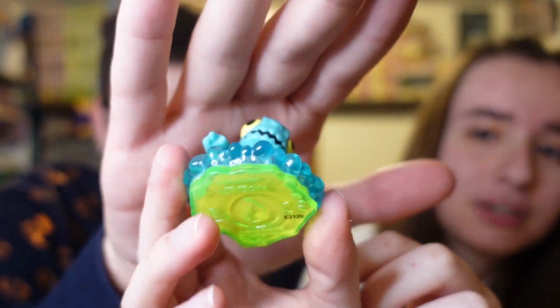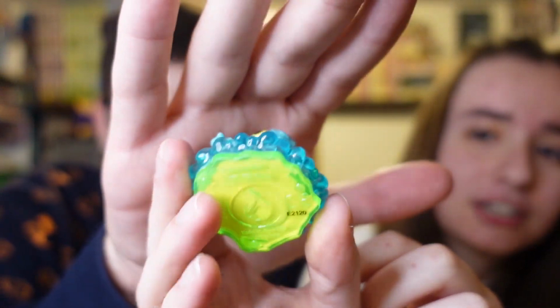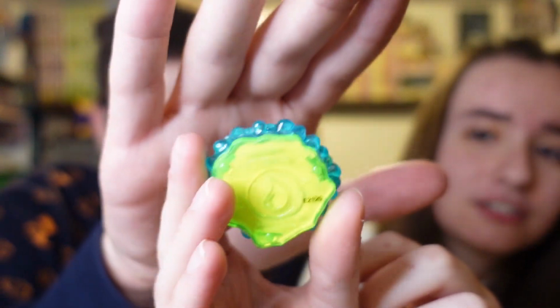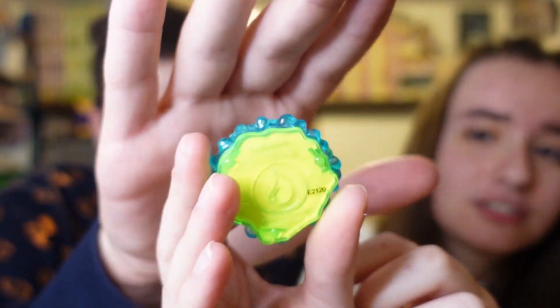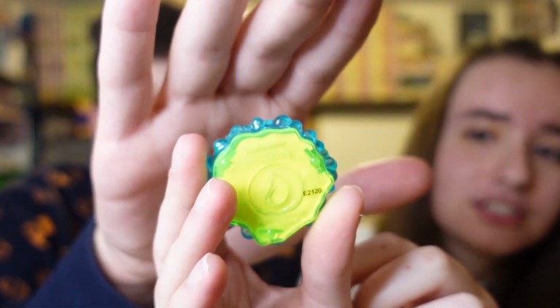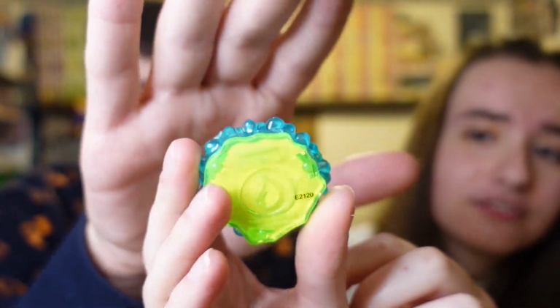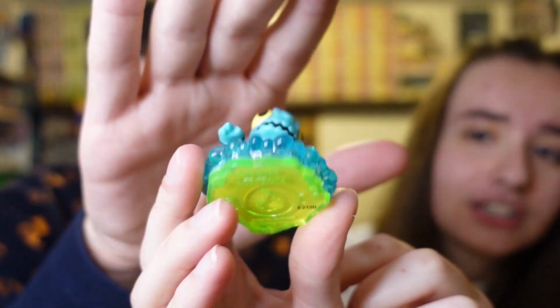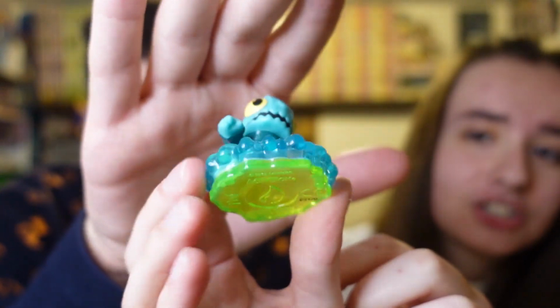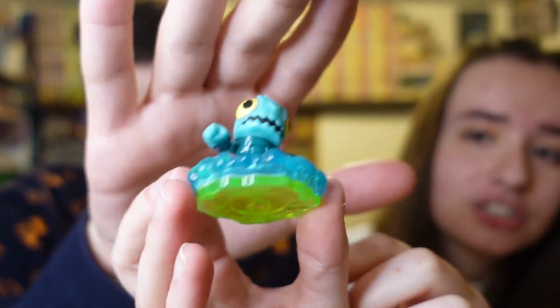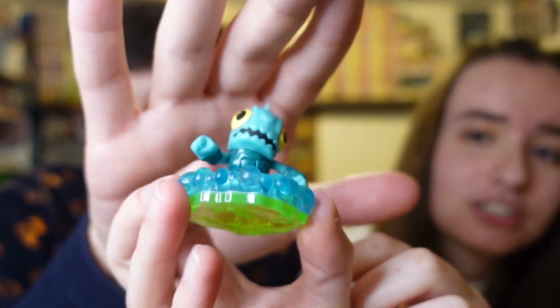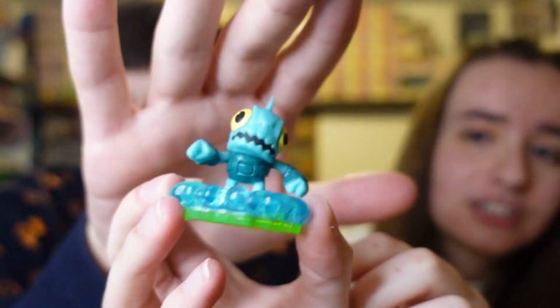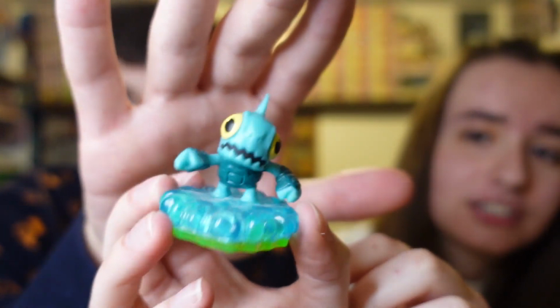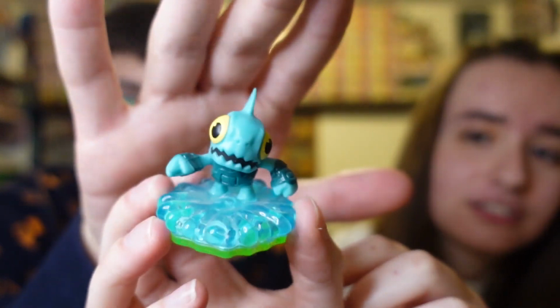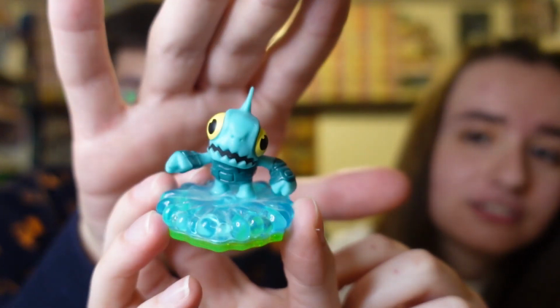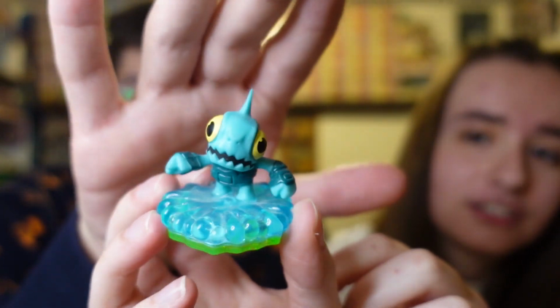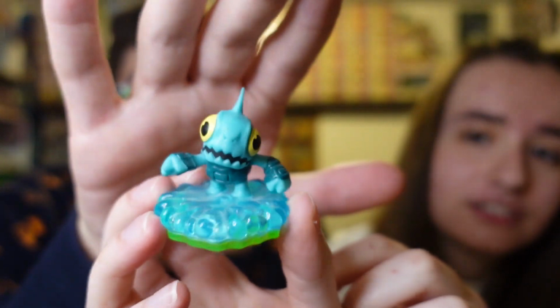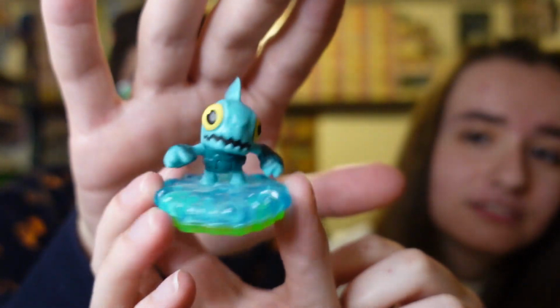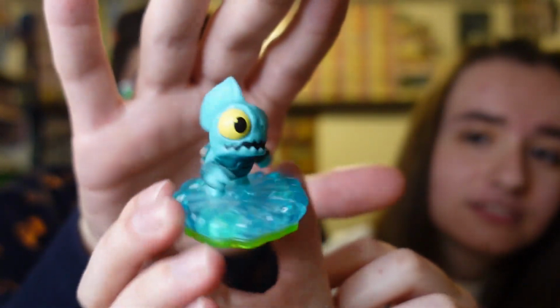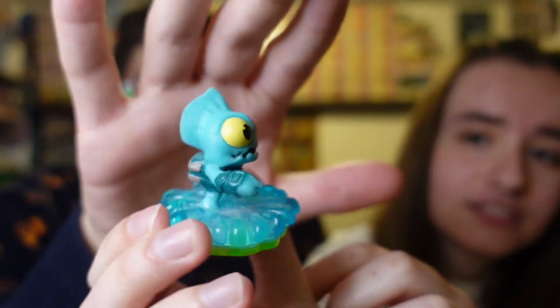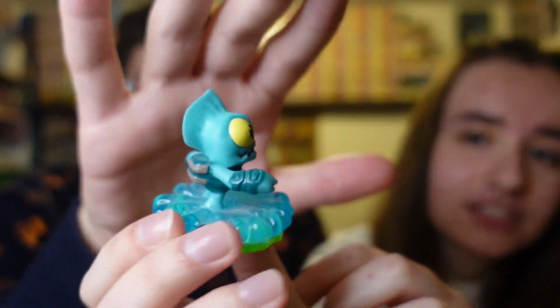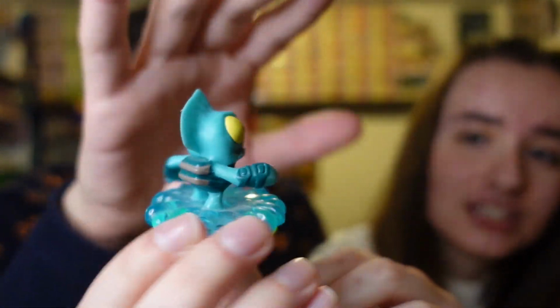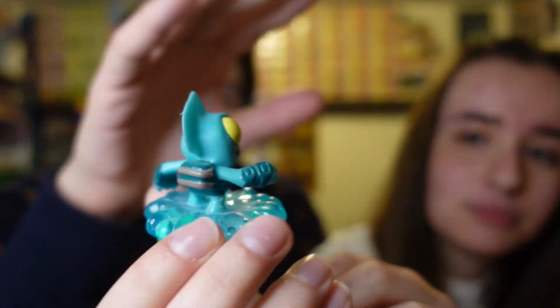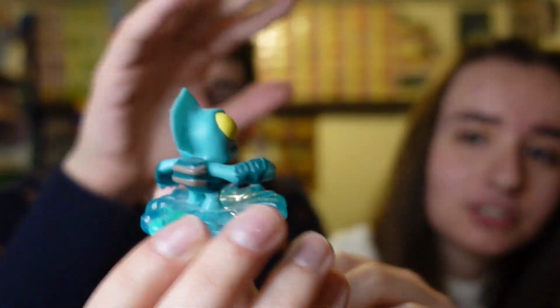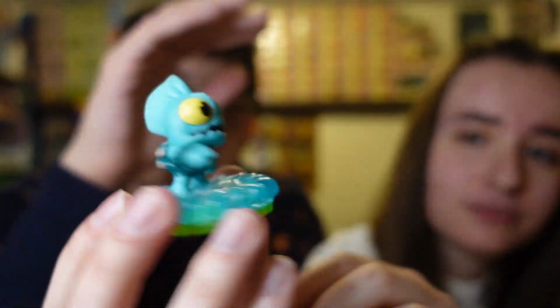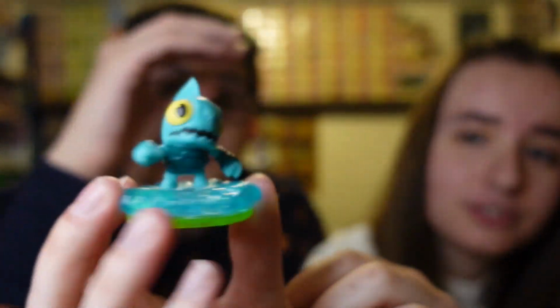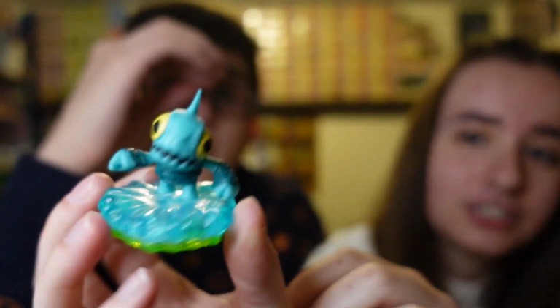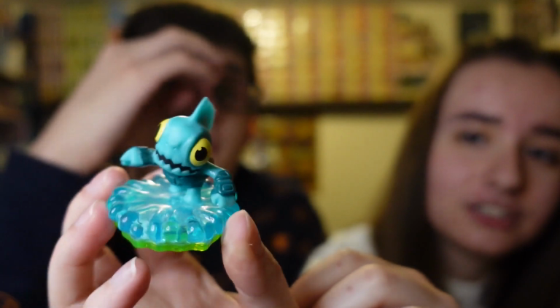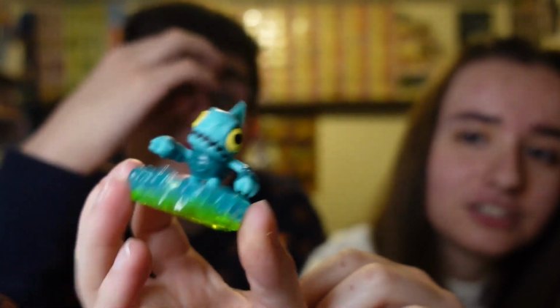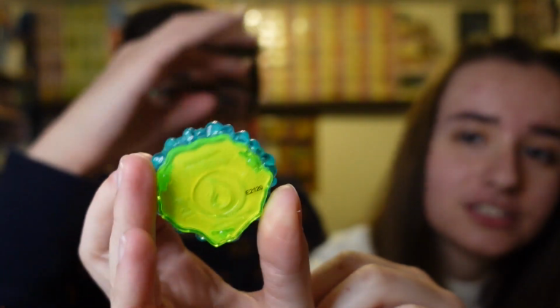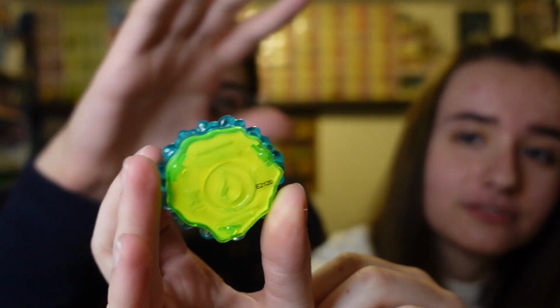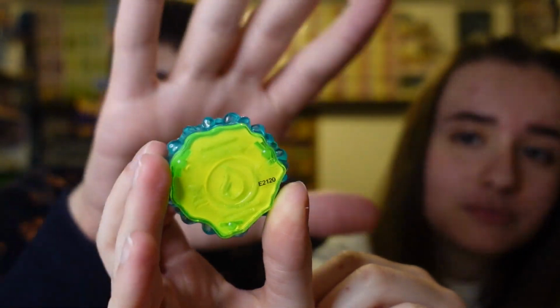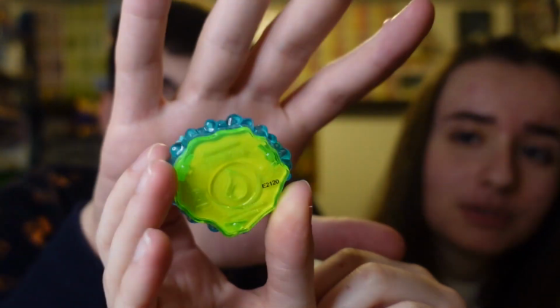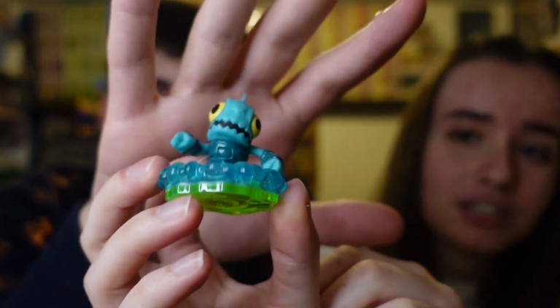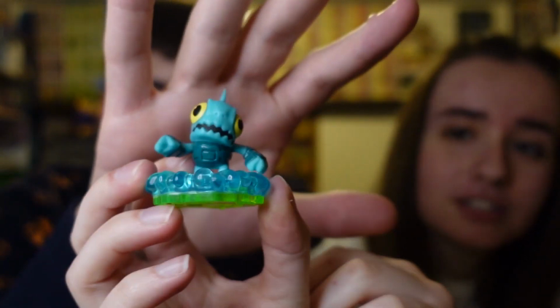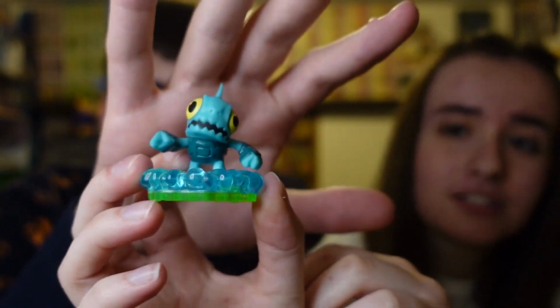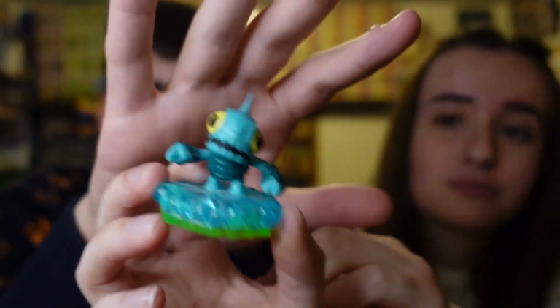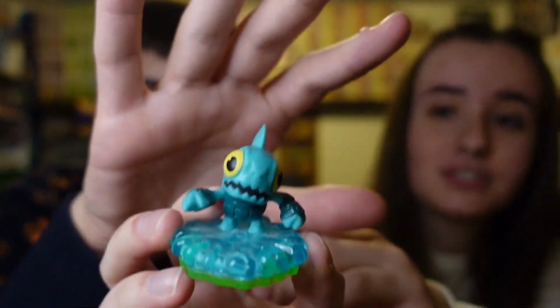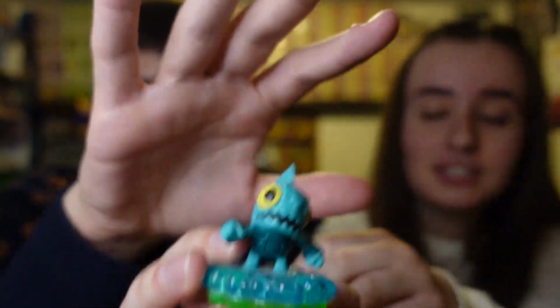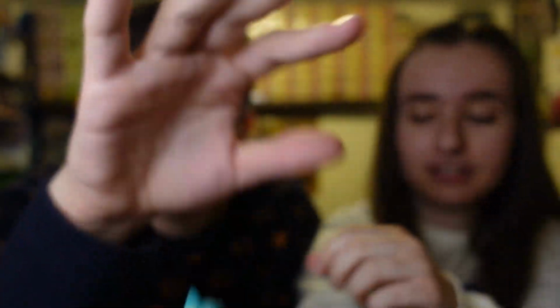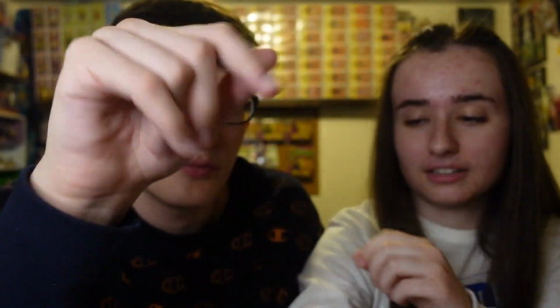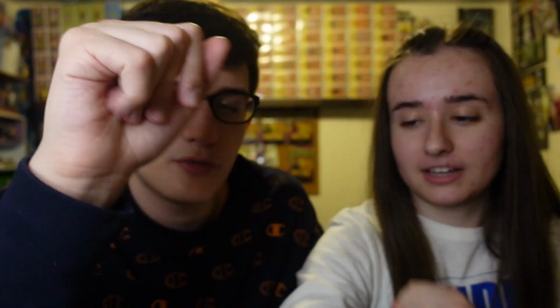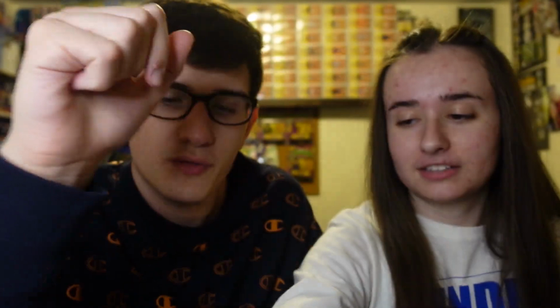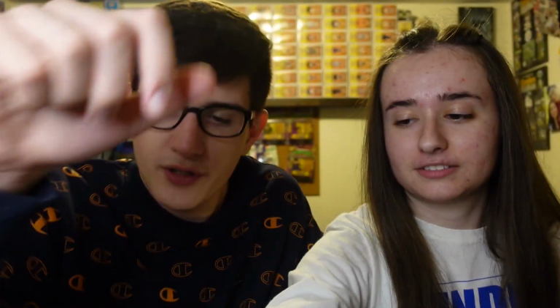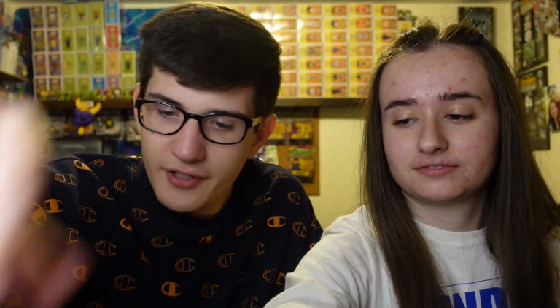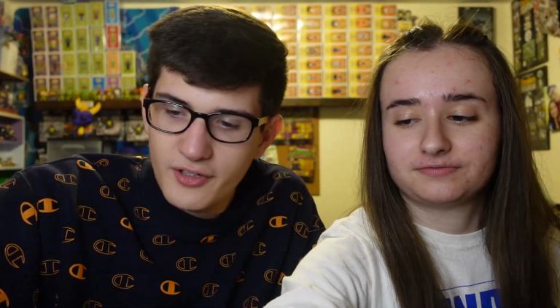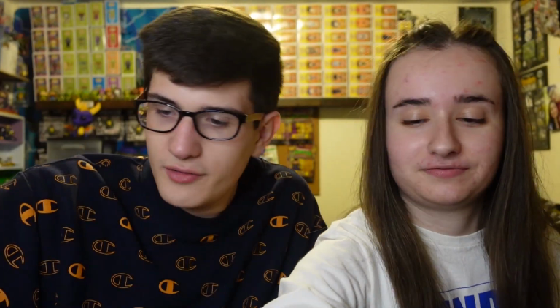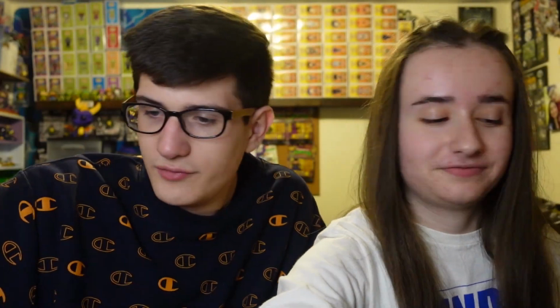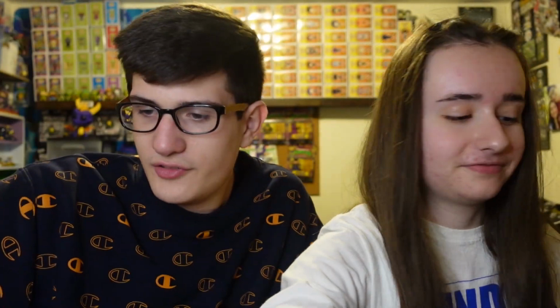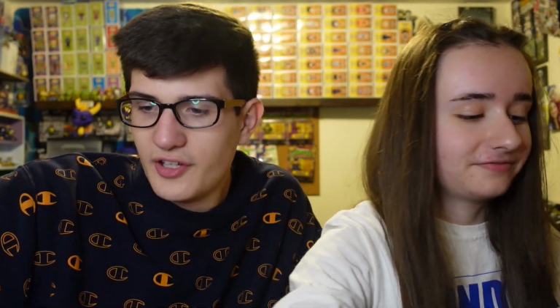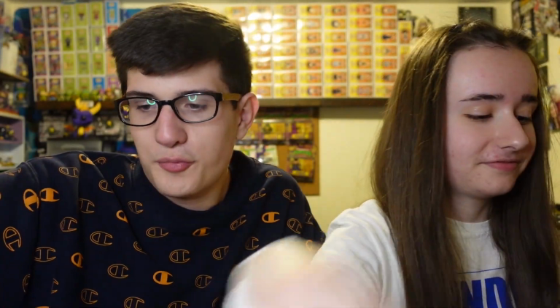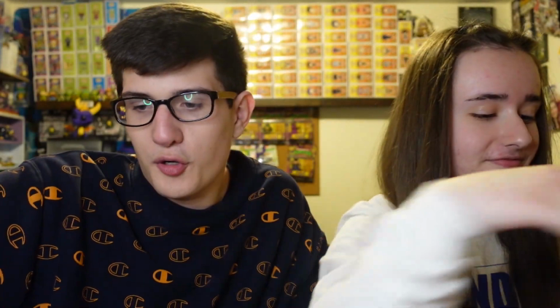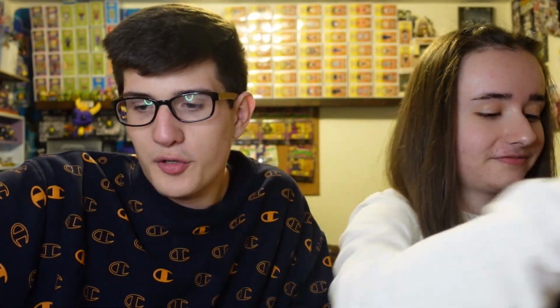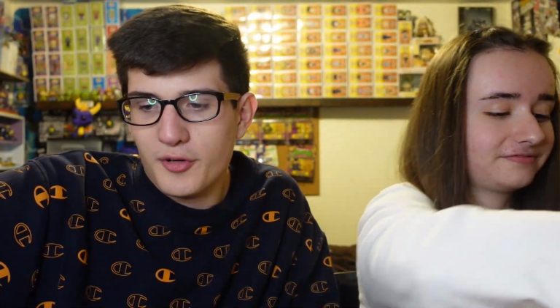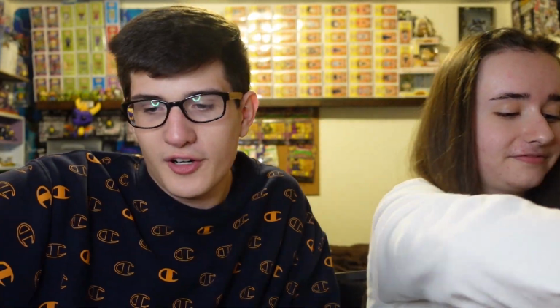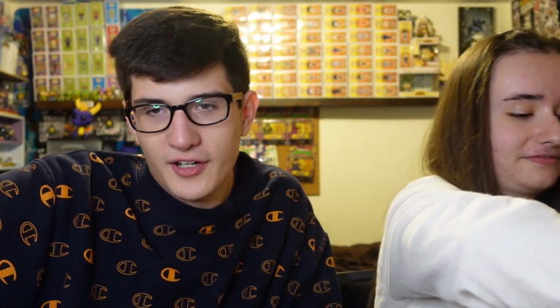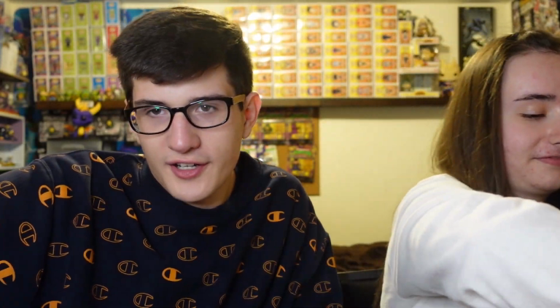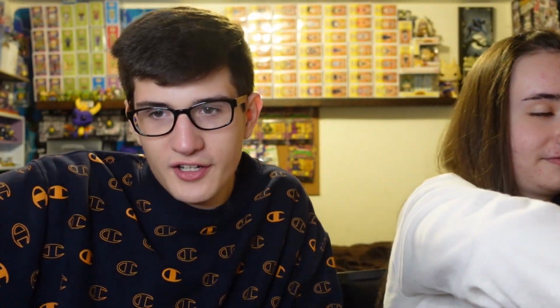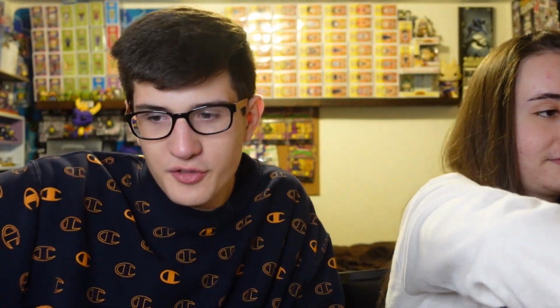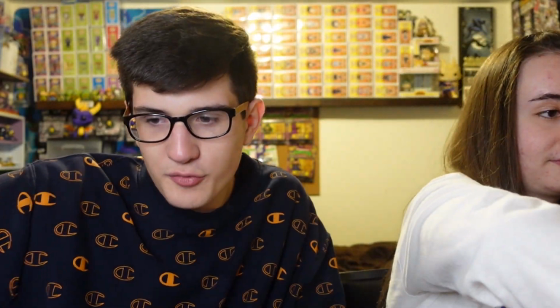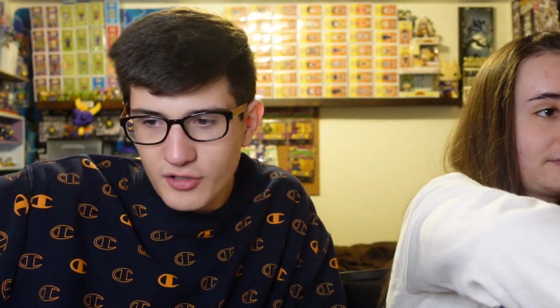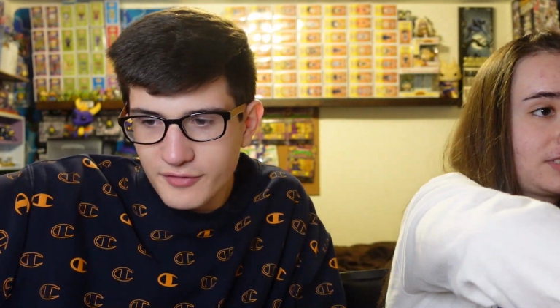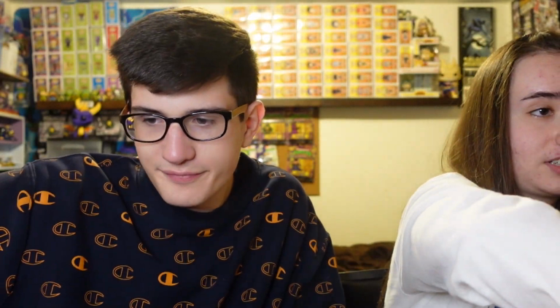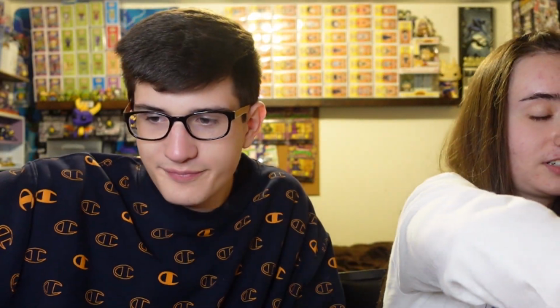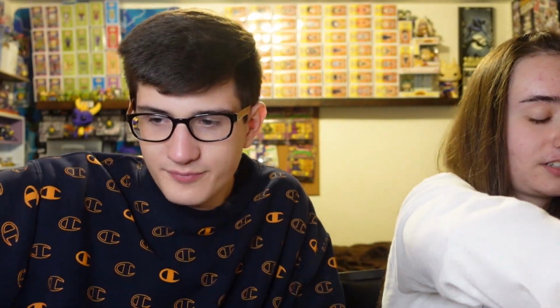We got the Spyro's Adventure Gil Ron. Same looking figure, just a different base — gotta get all of them. You already know, it's like Pokémon: gotta catch them all.